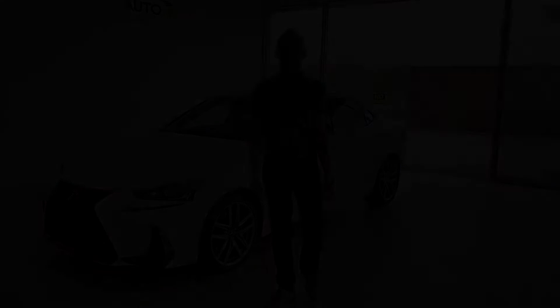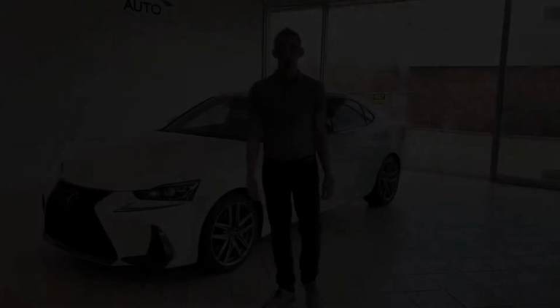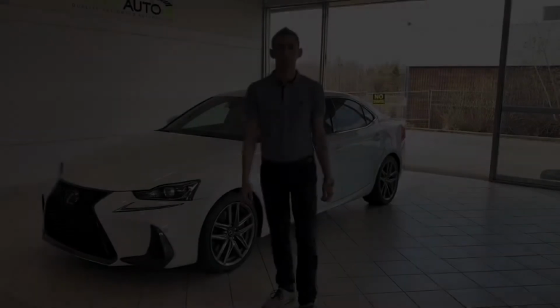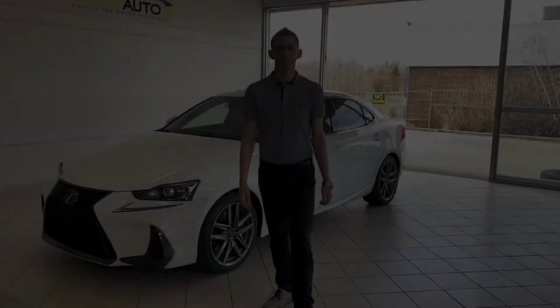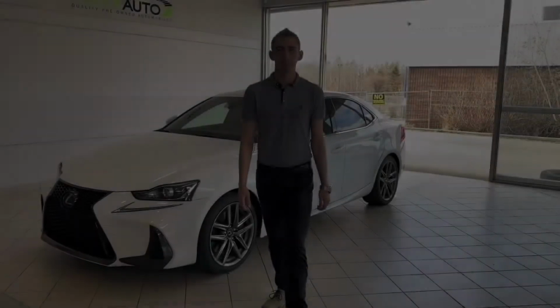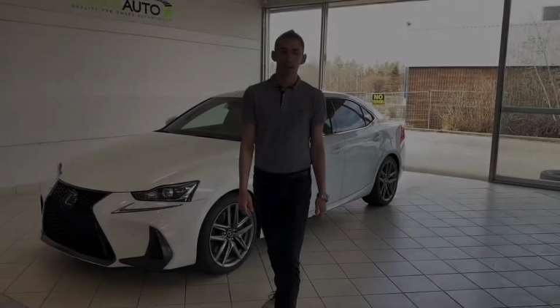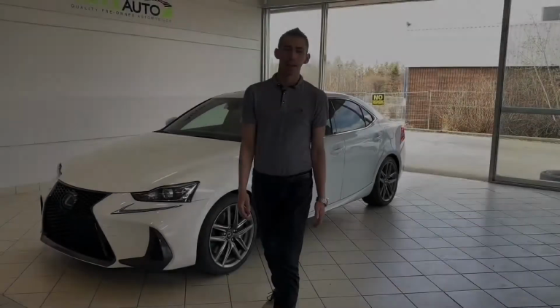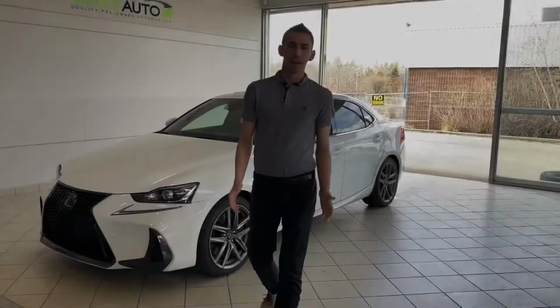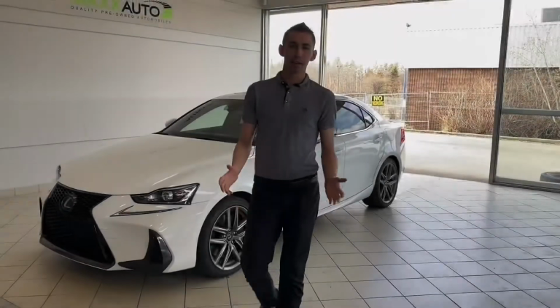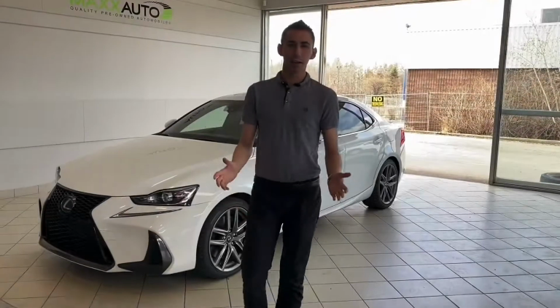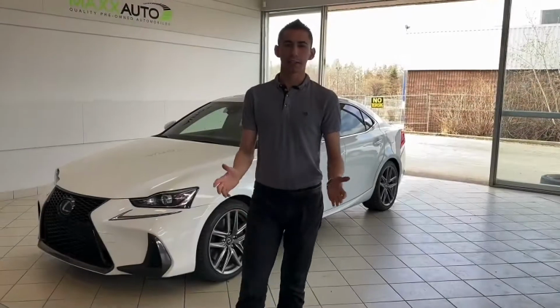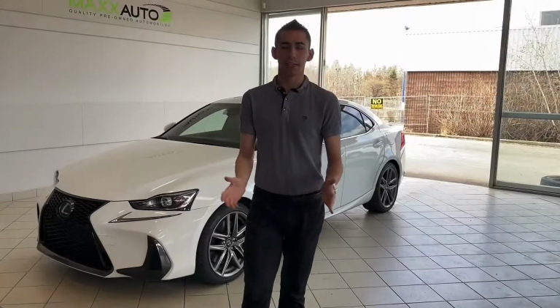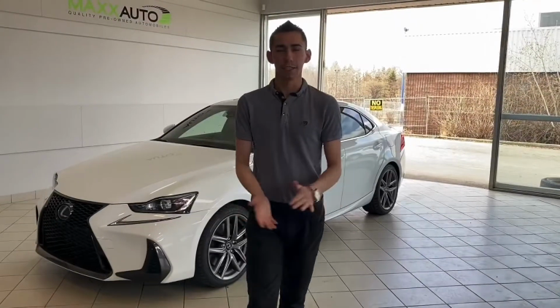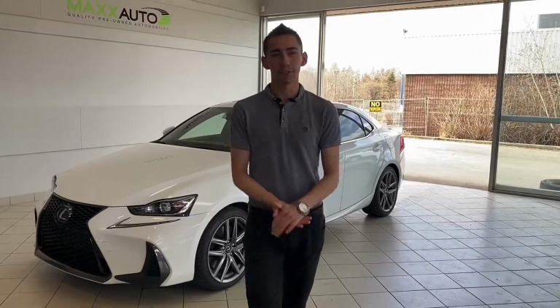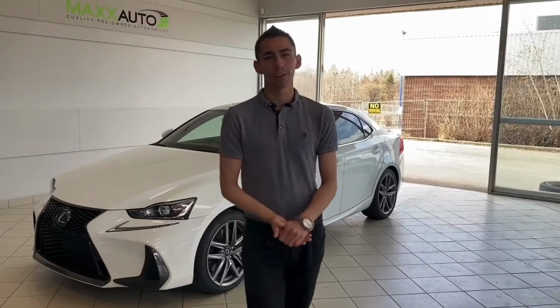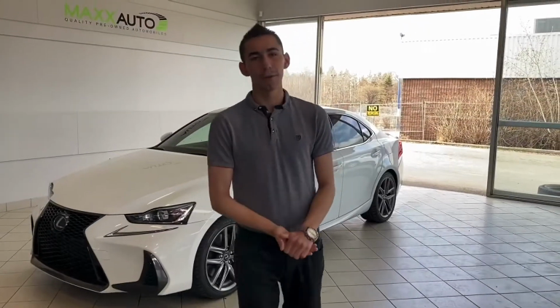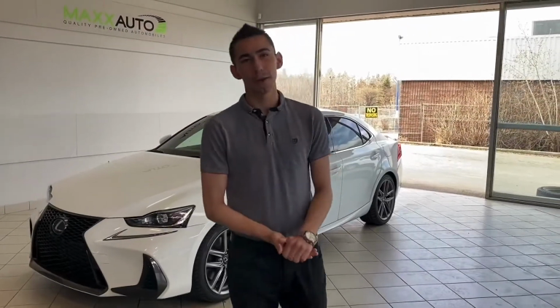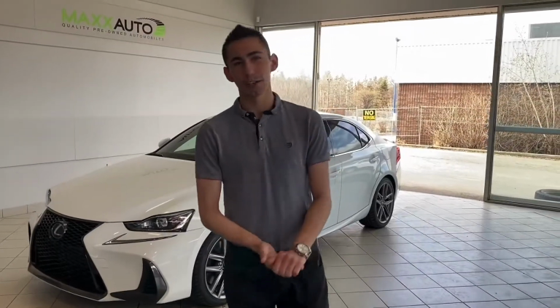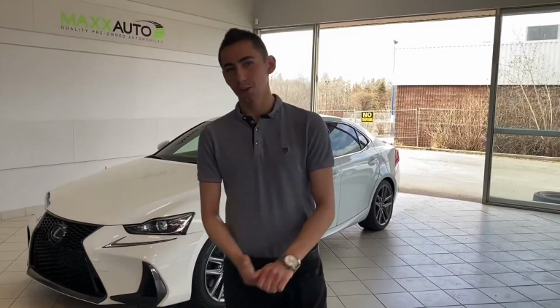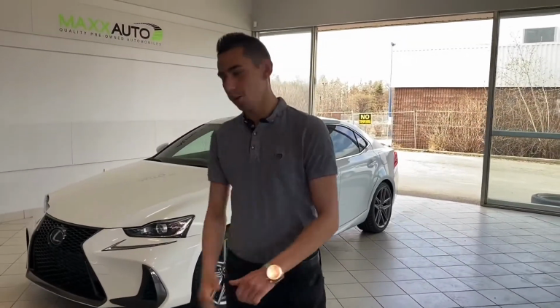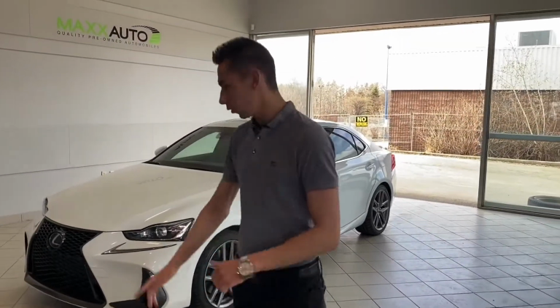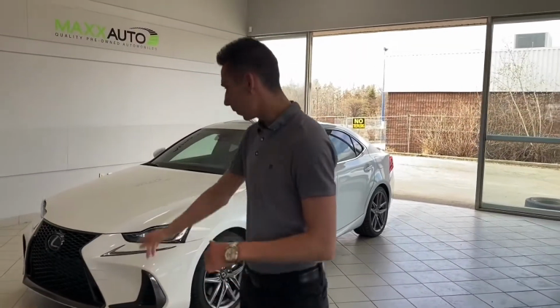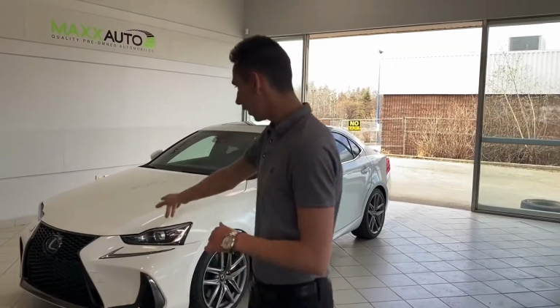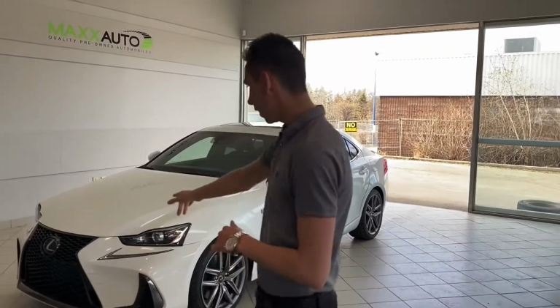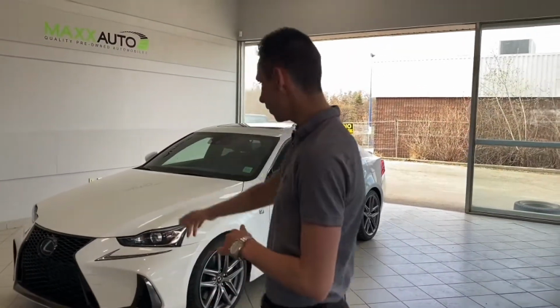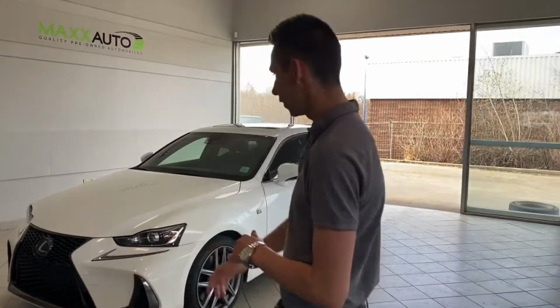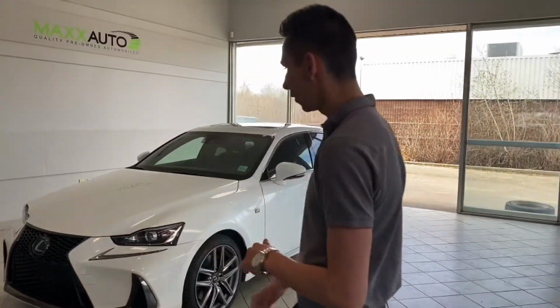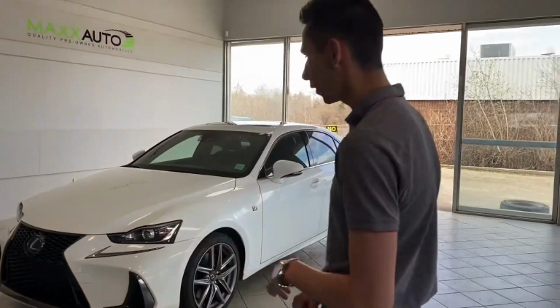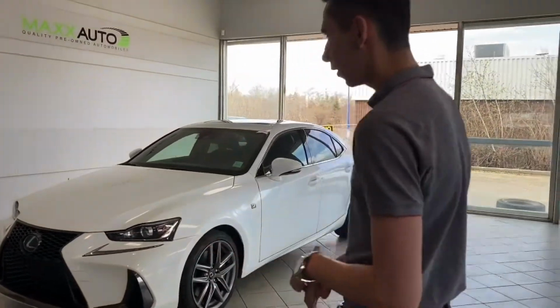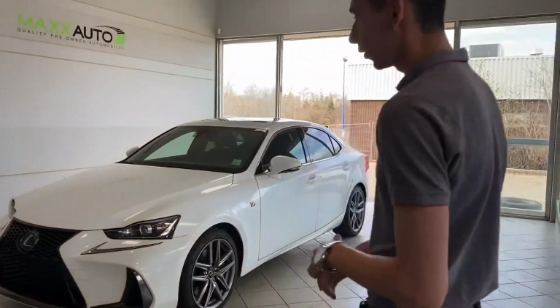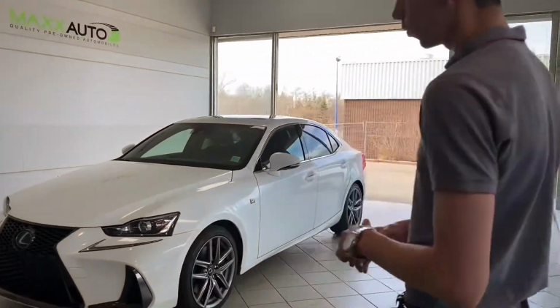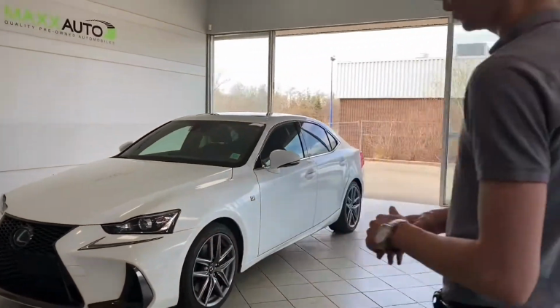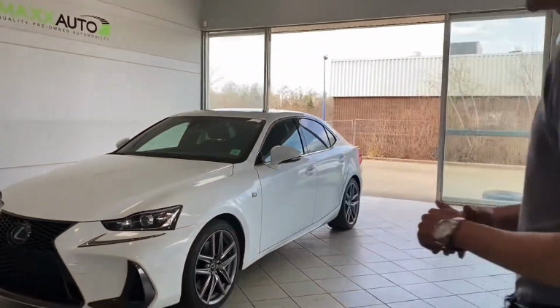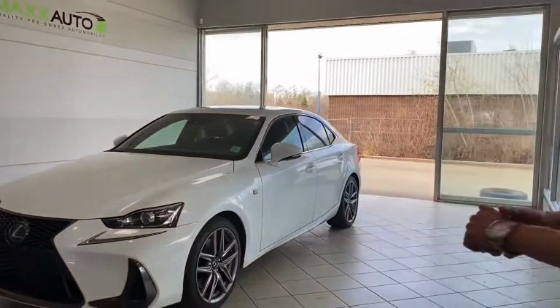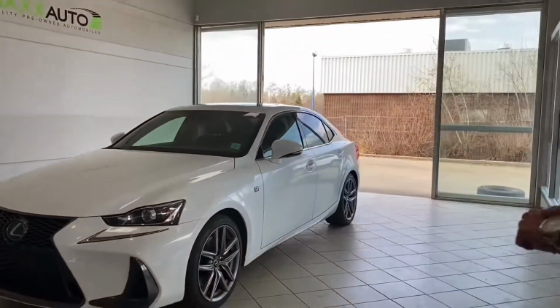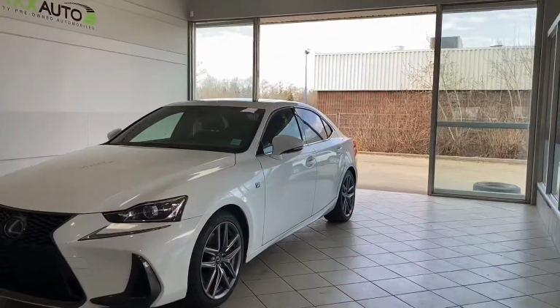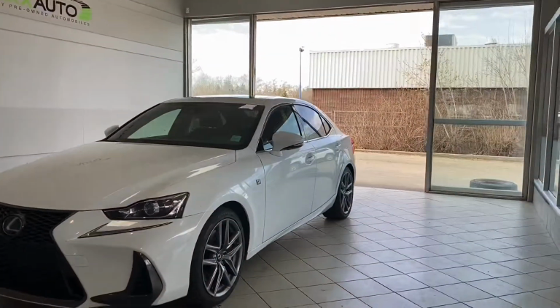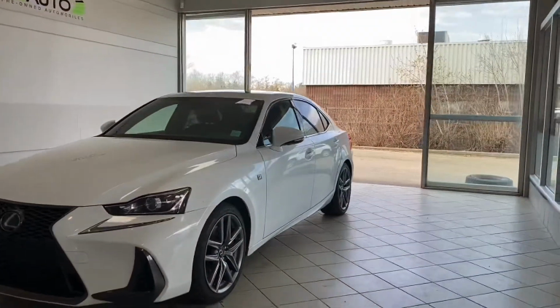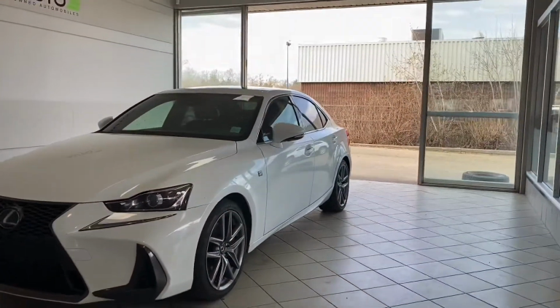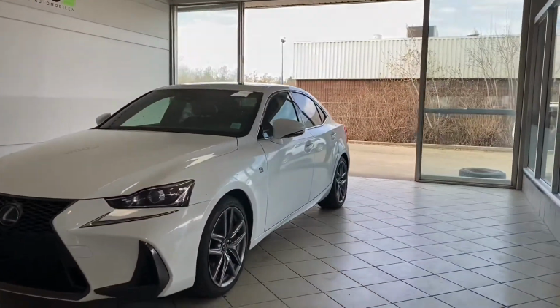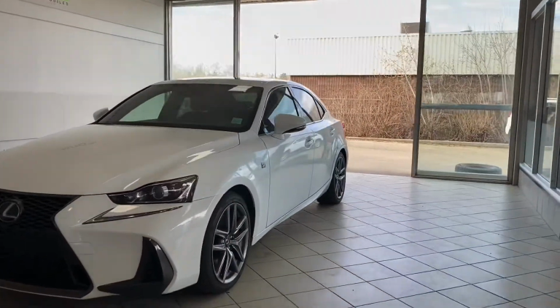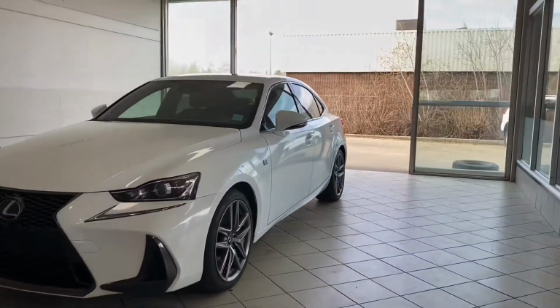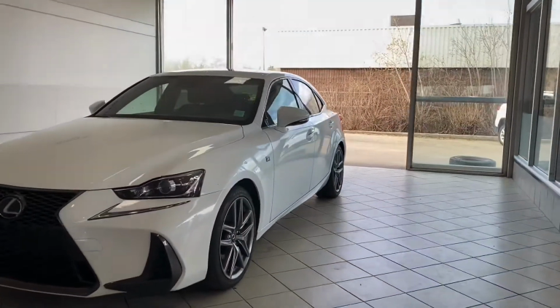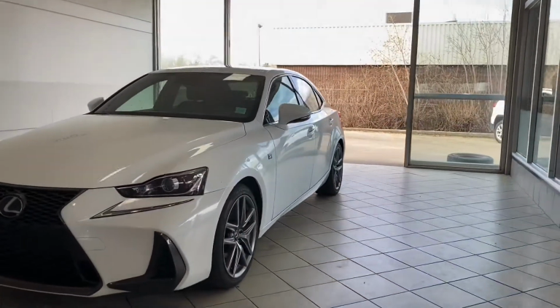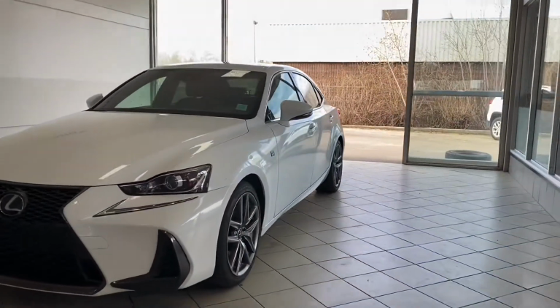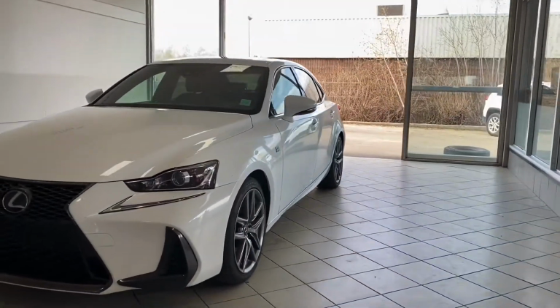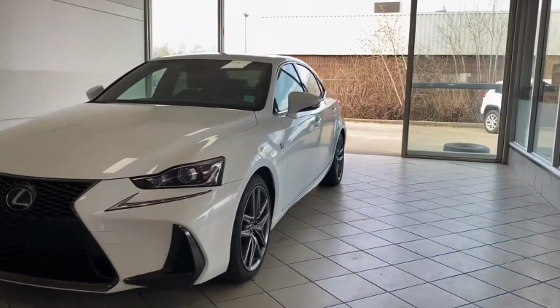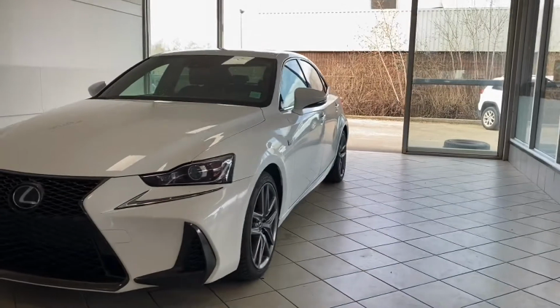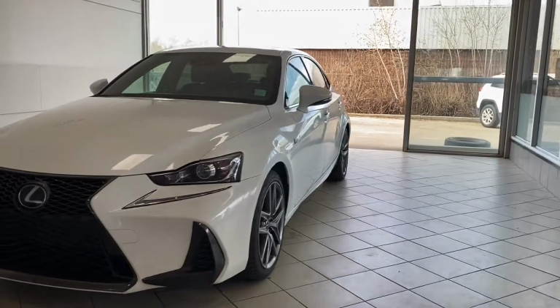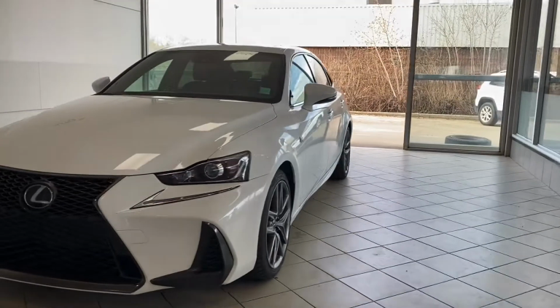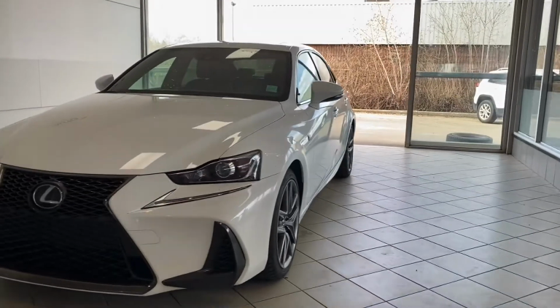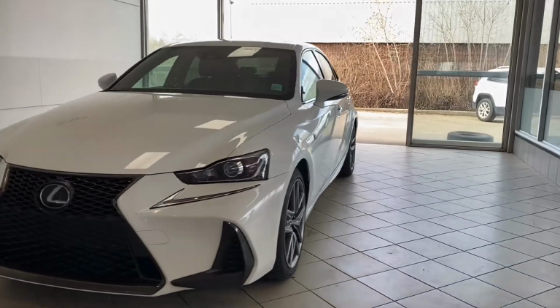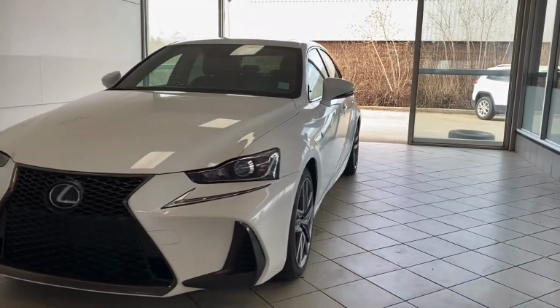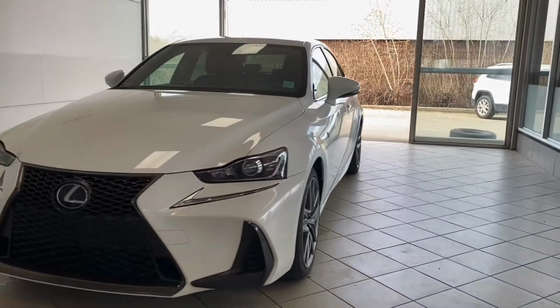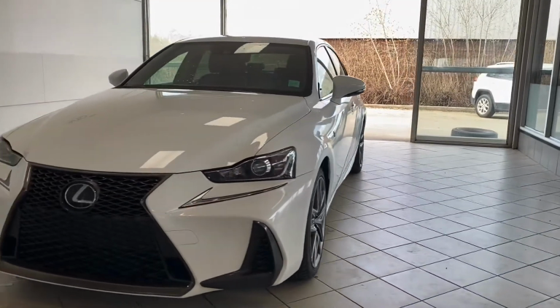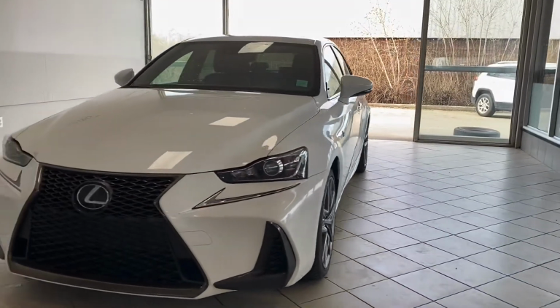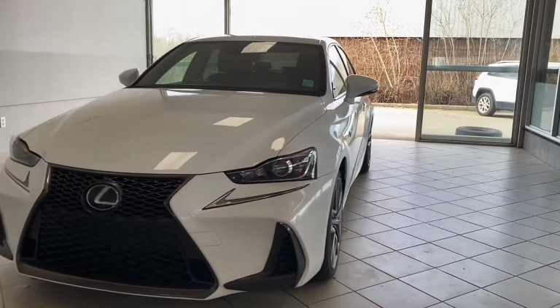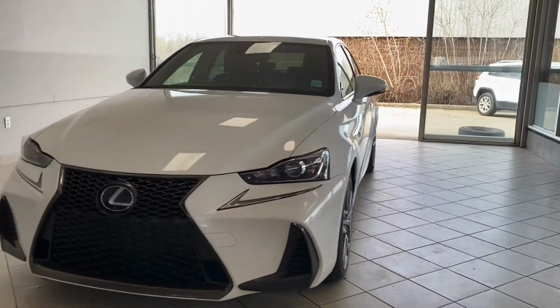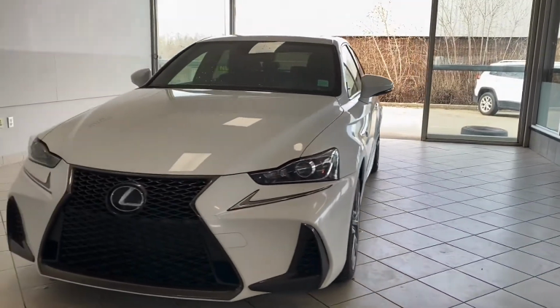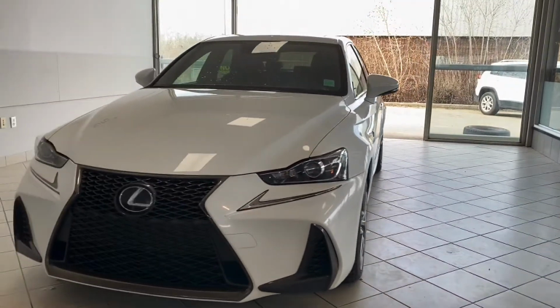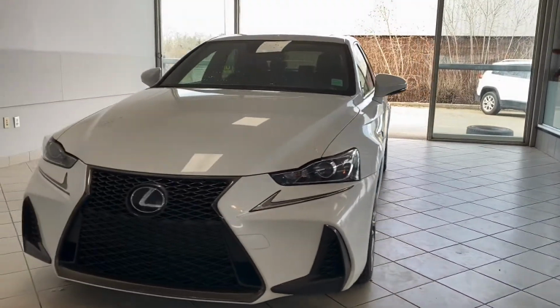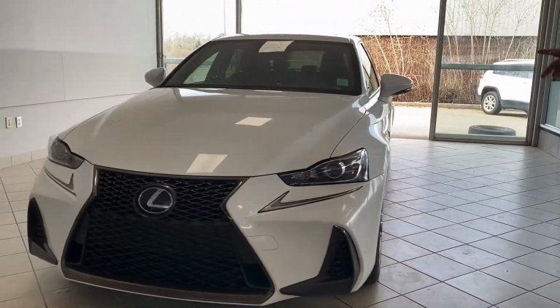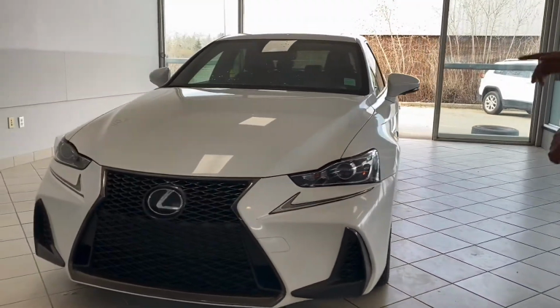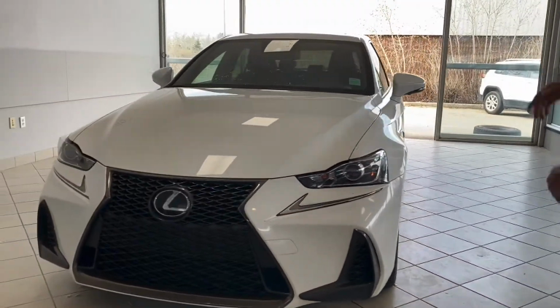Hey guys, Adrian here at Max Auto. Behind me I've got a 2017 Lexus IS300 F-Sport all-wheel drive.